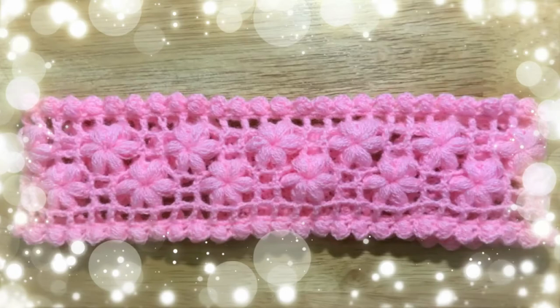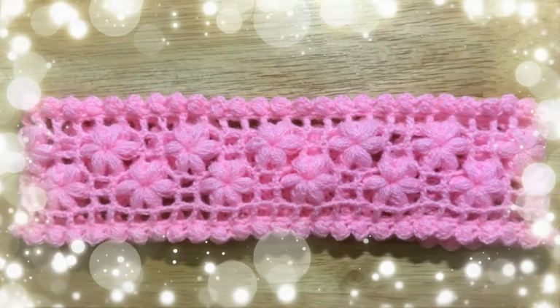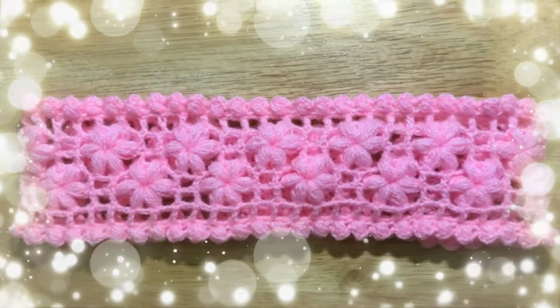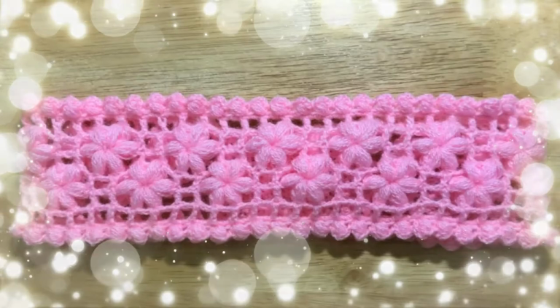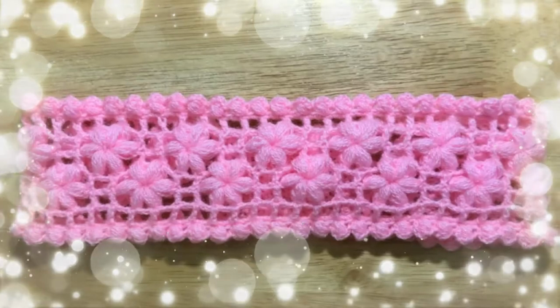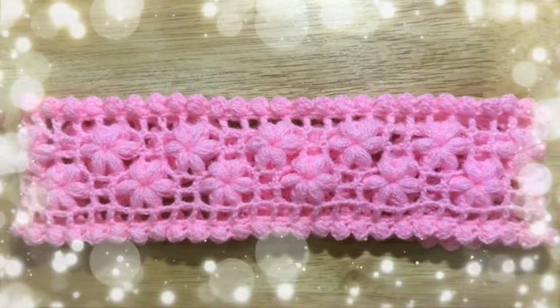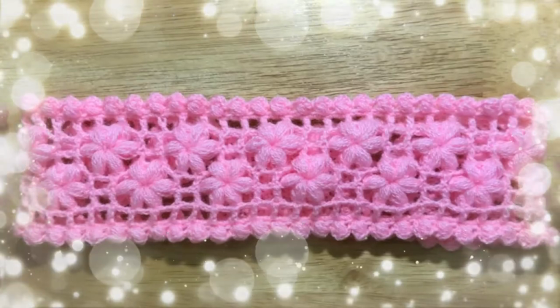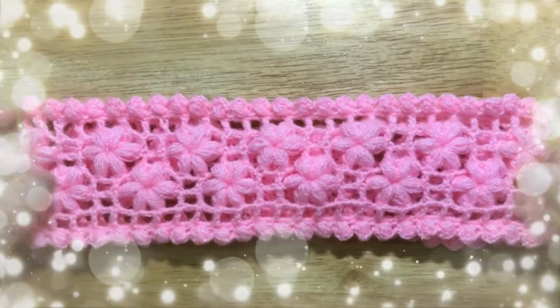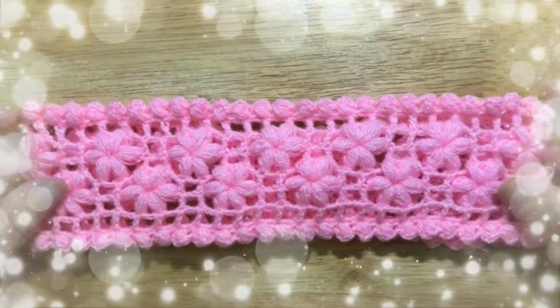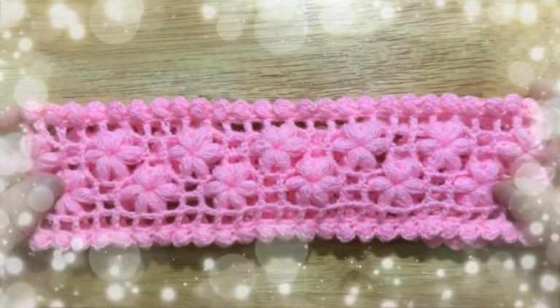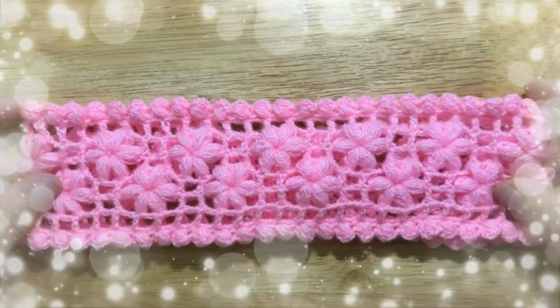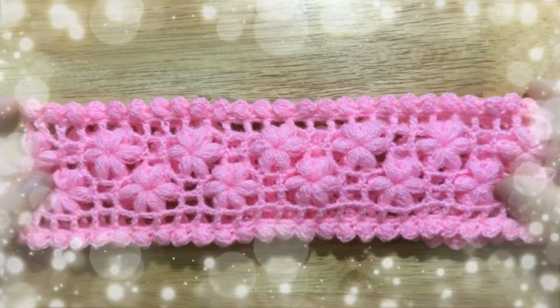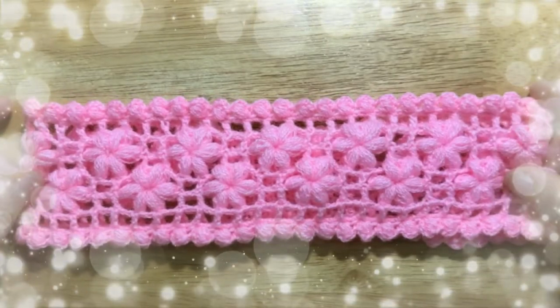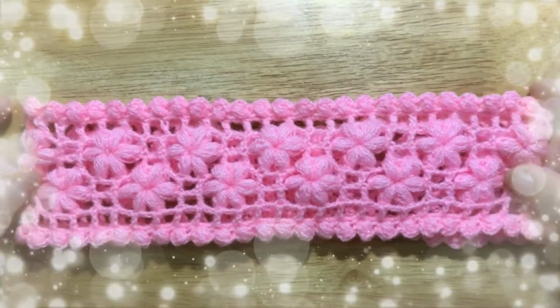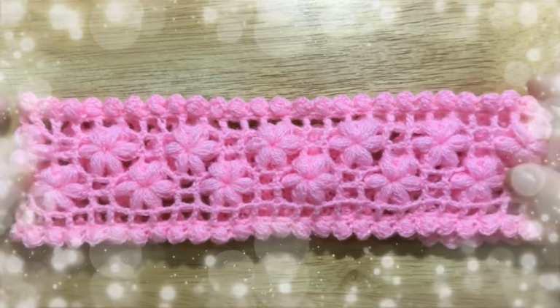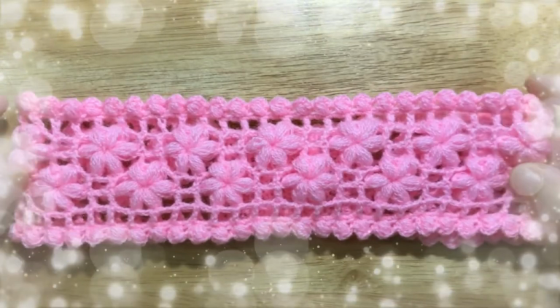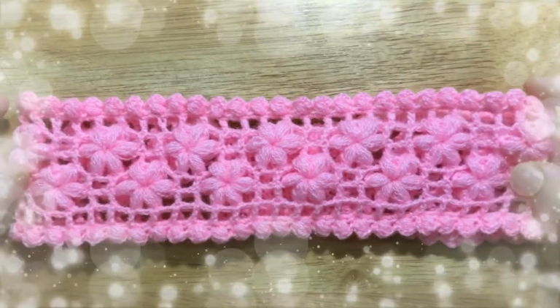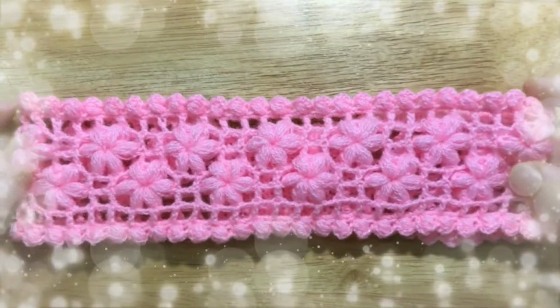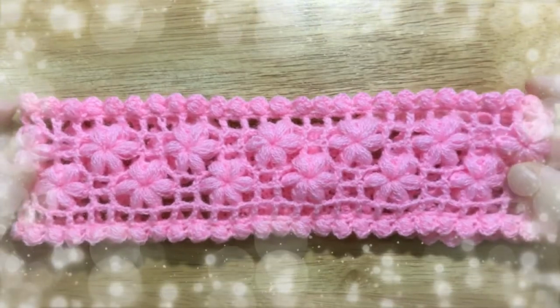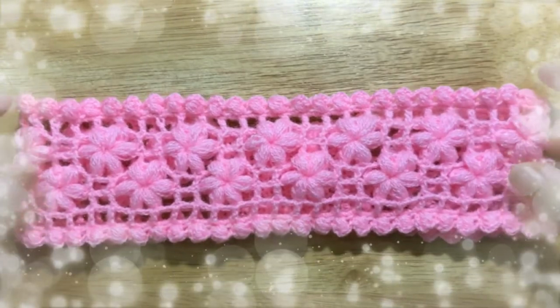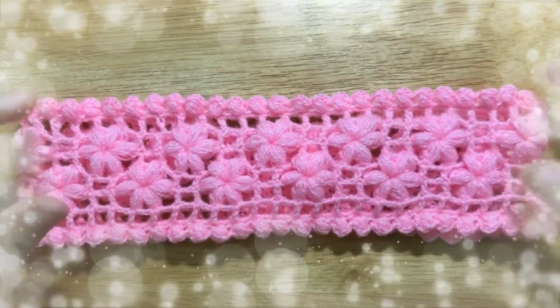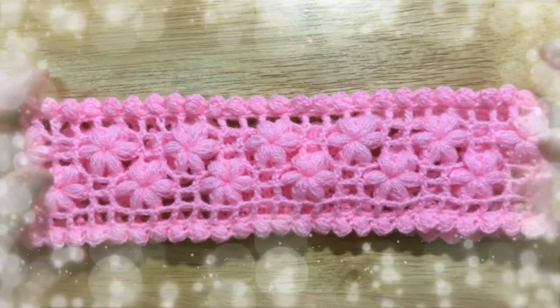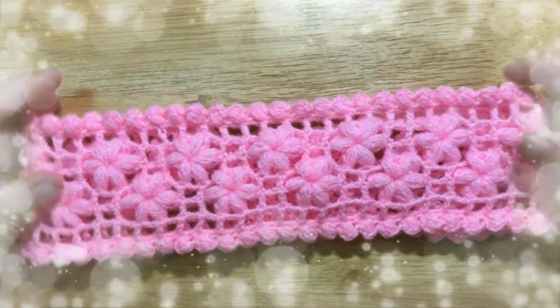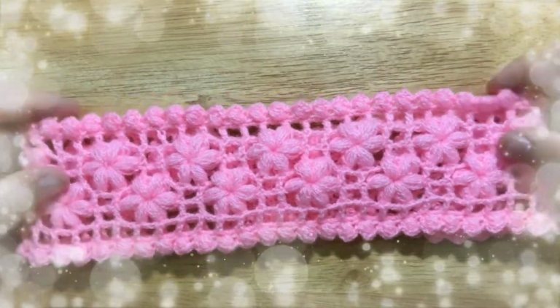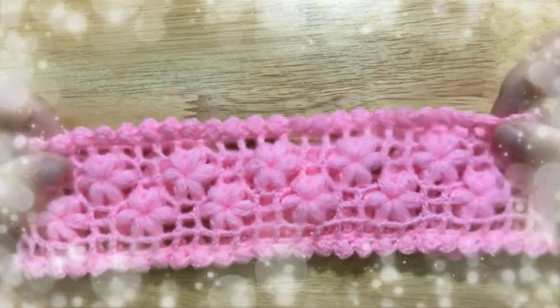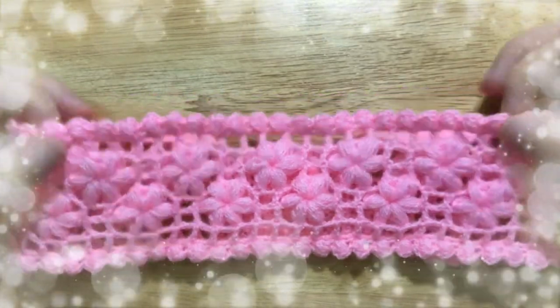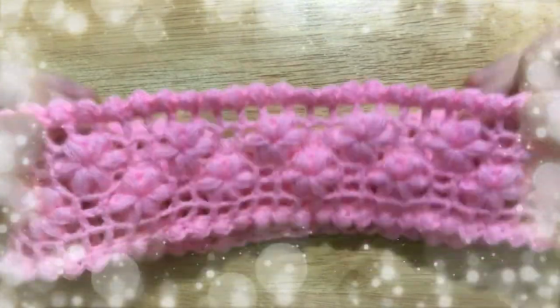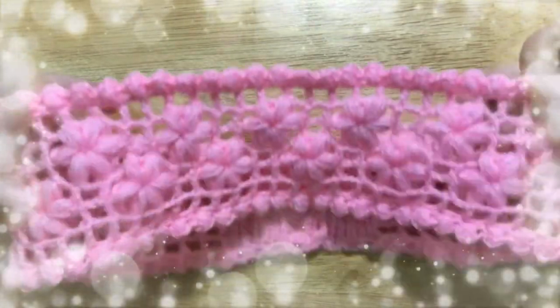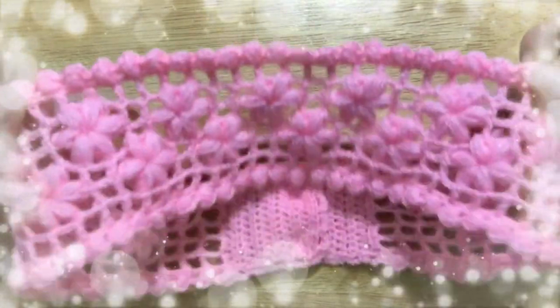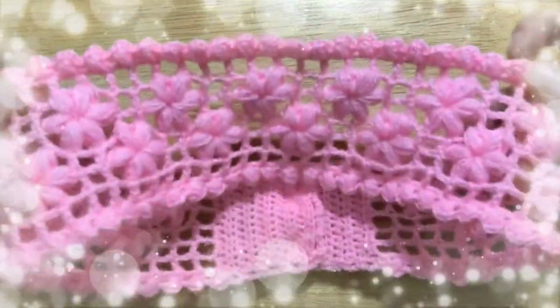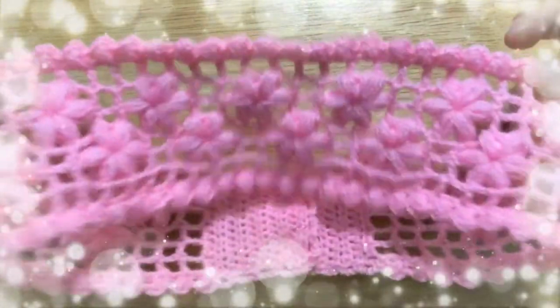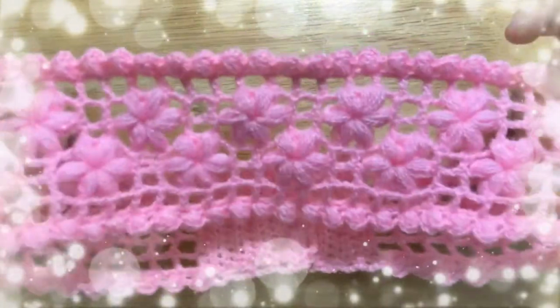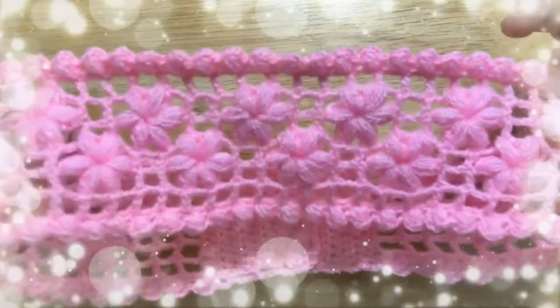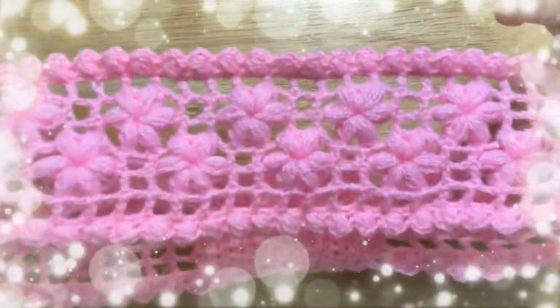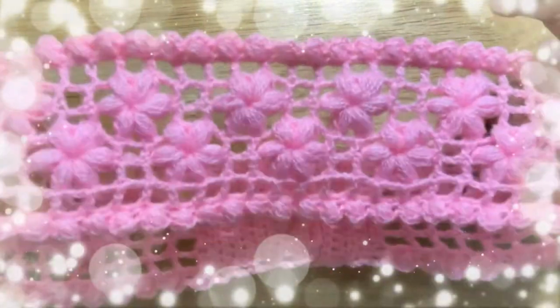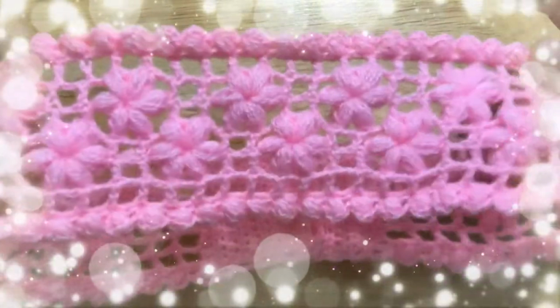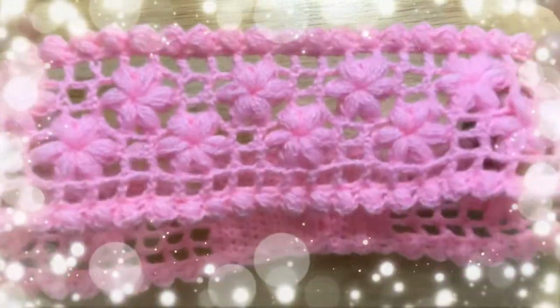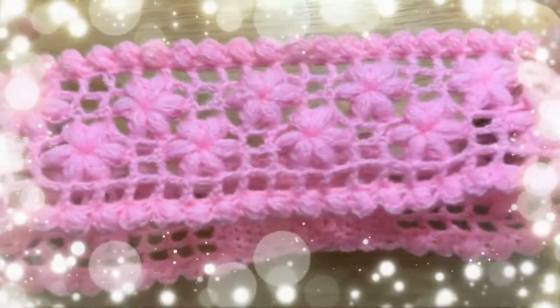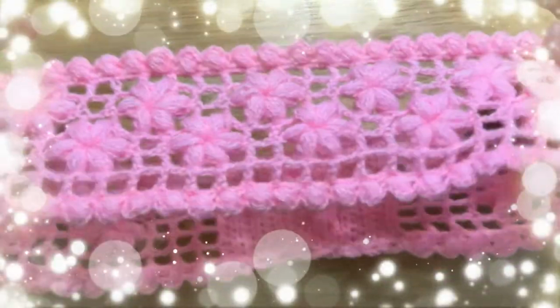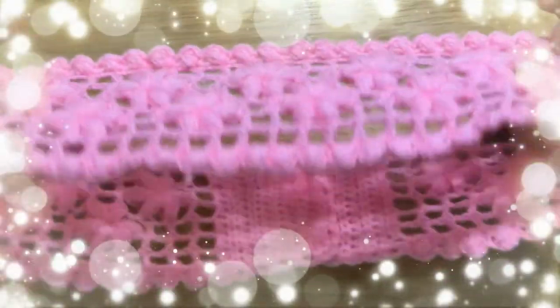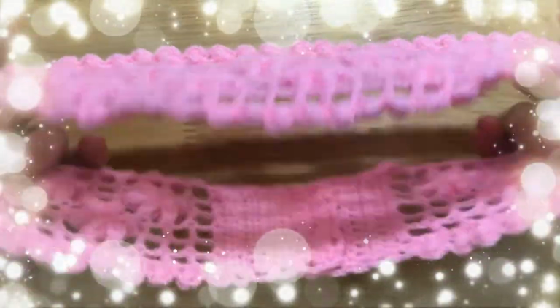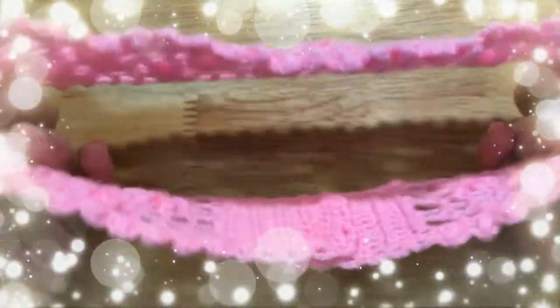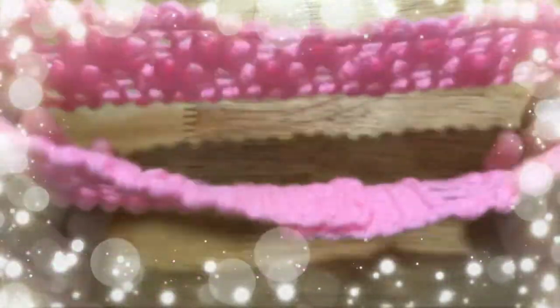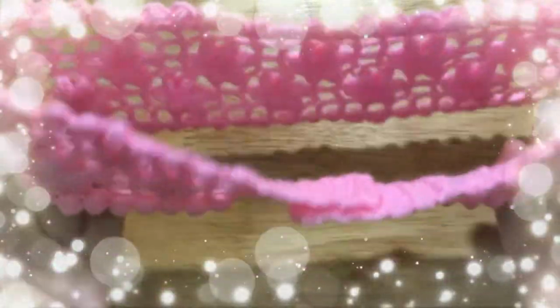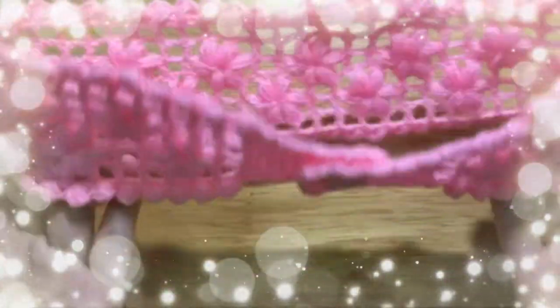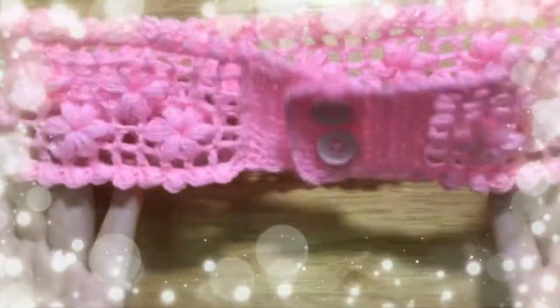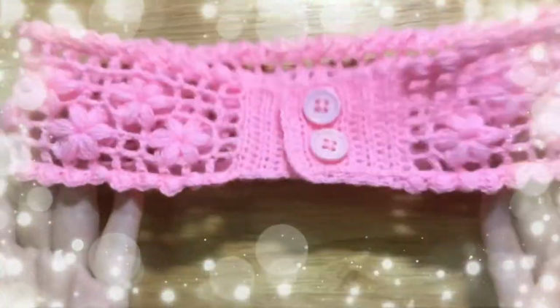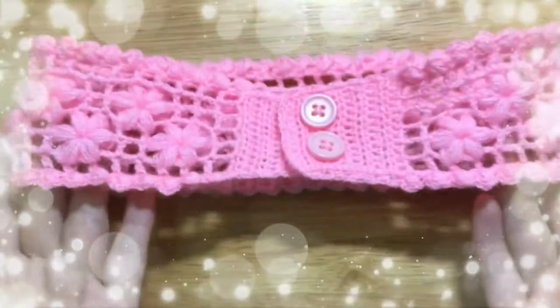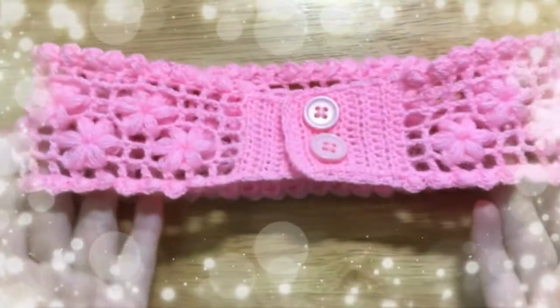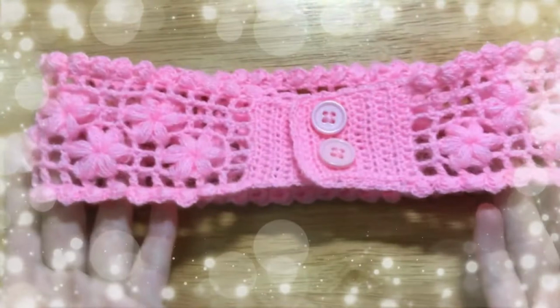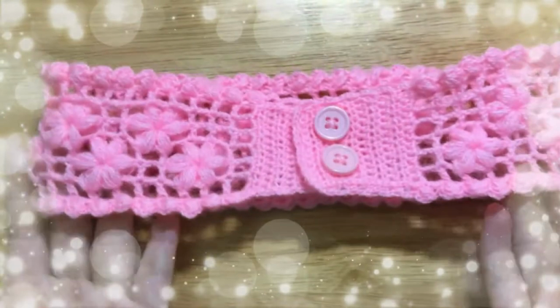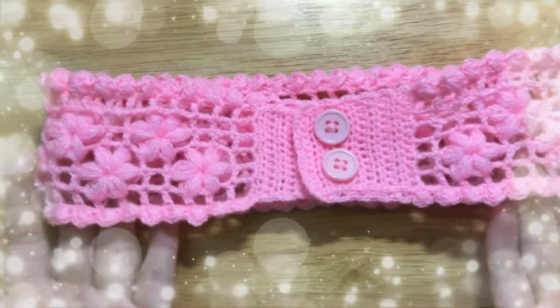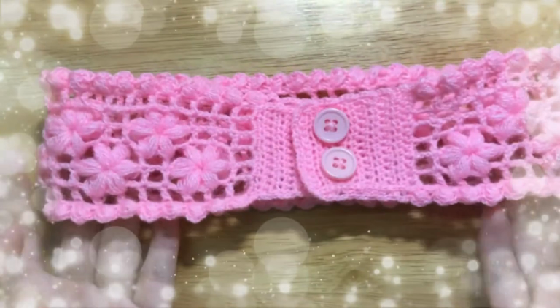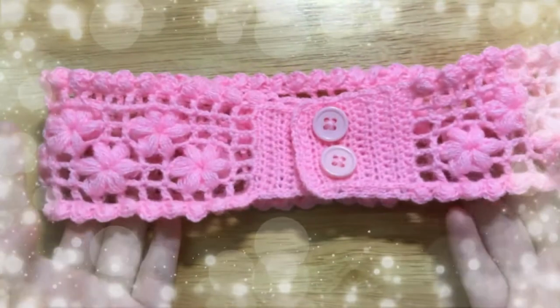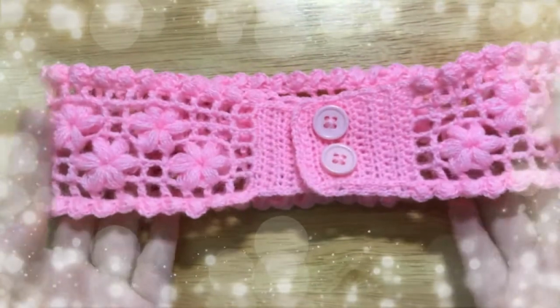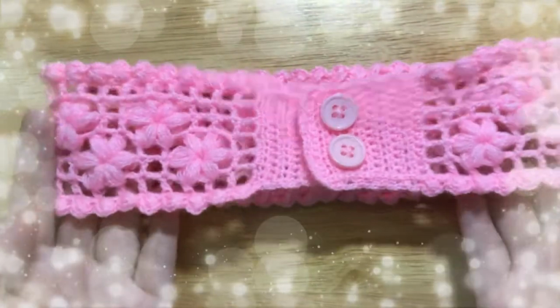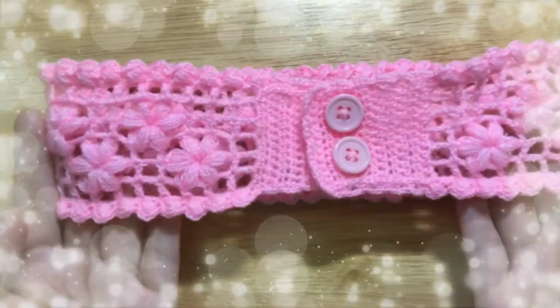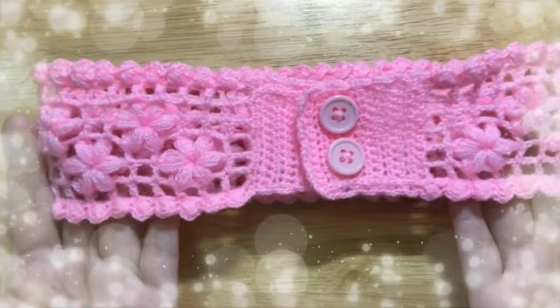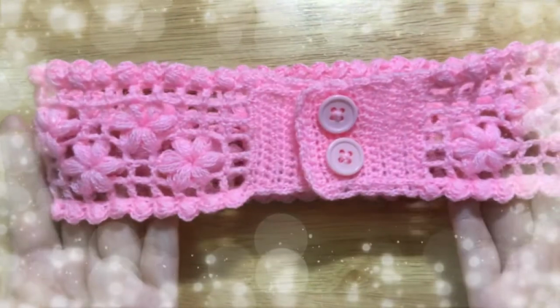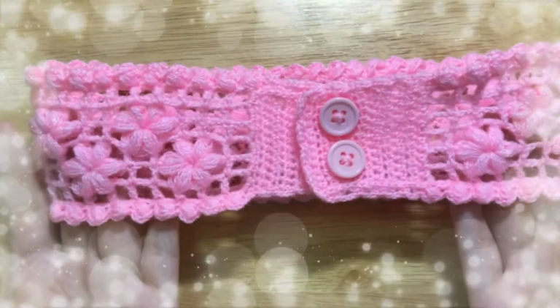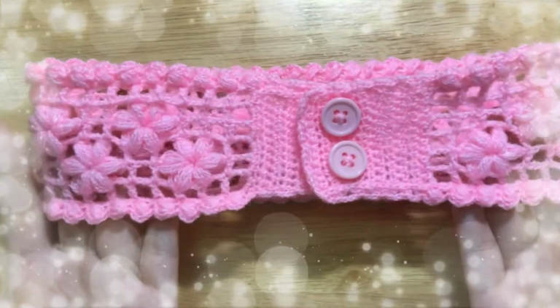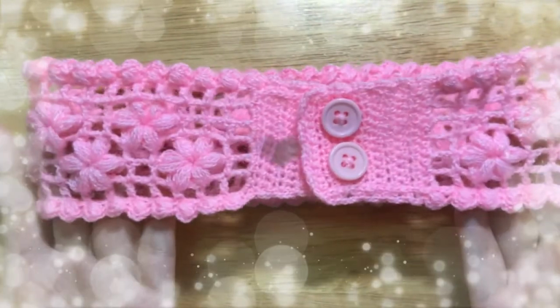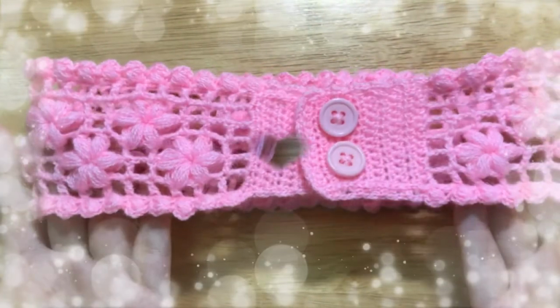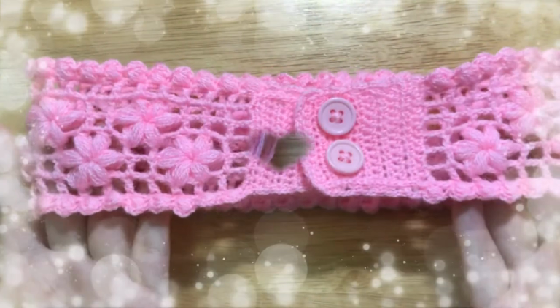Hi friends! Today I'm going to show you how to make a Jasmine flower garden headband. Let's get started!